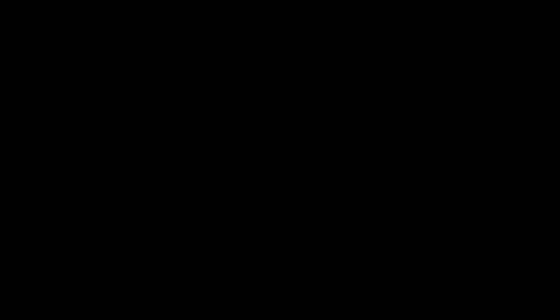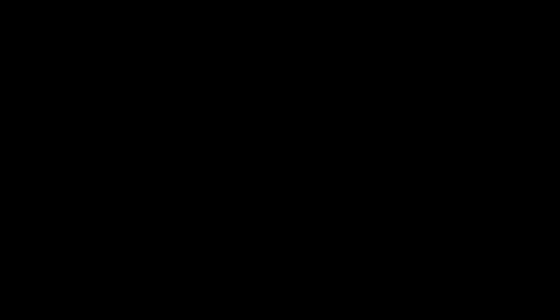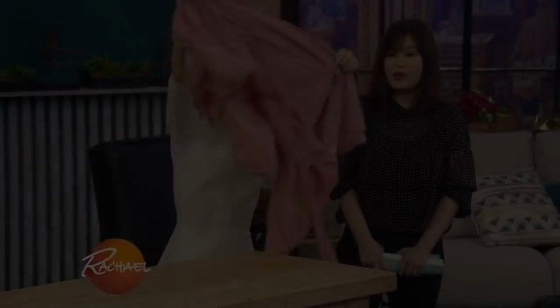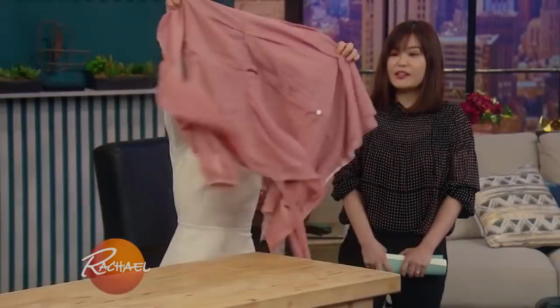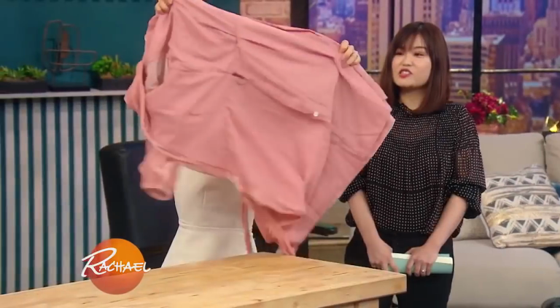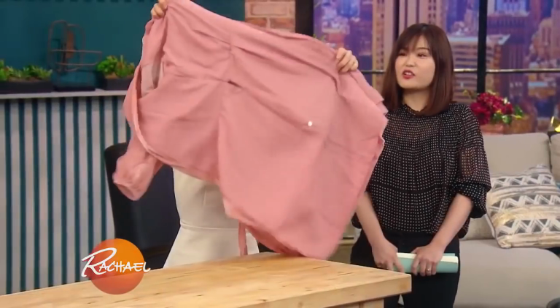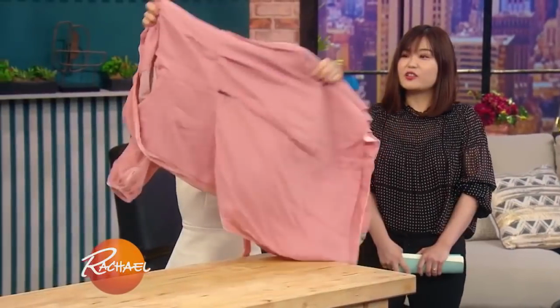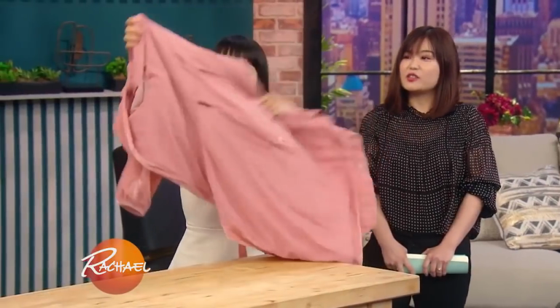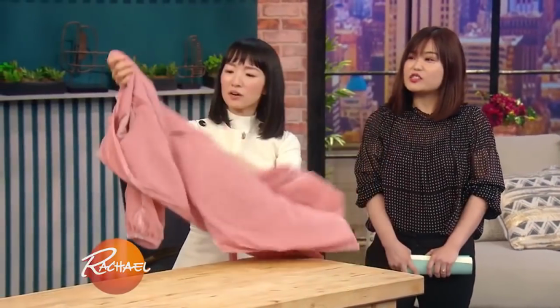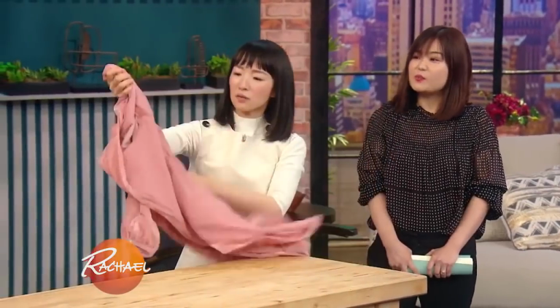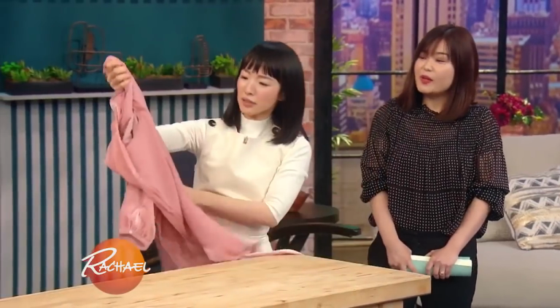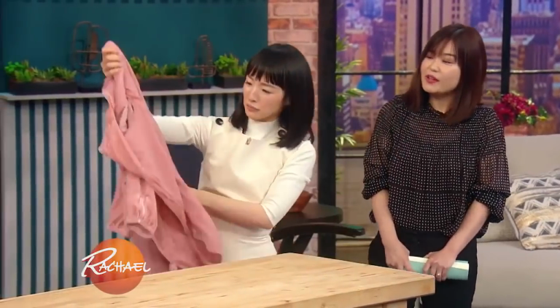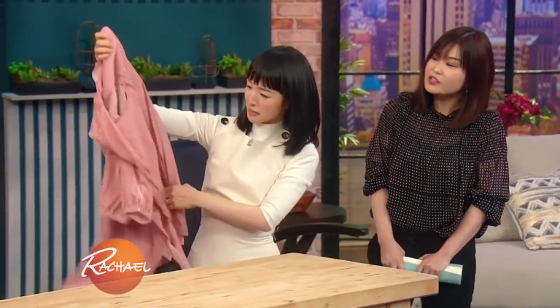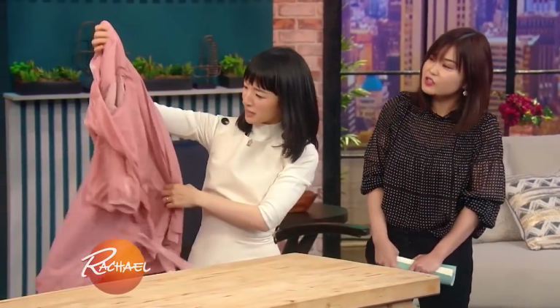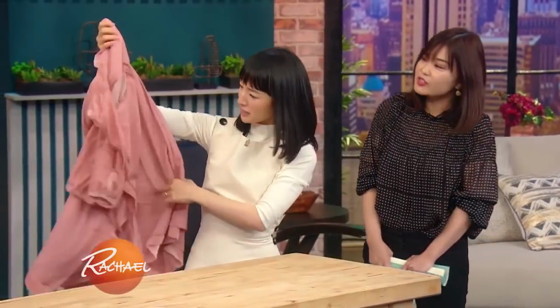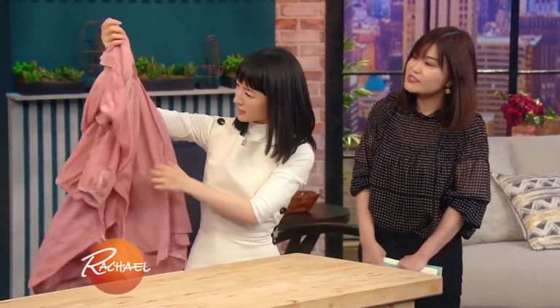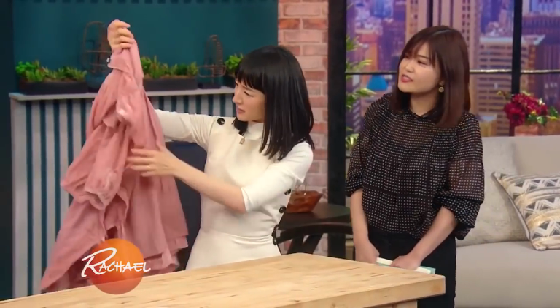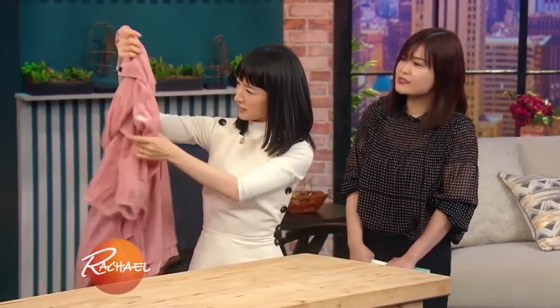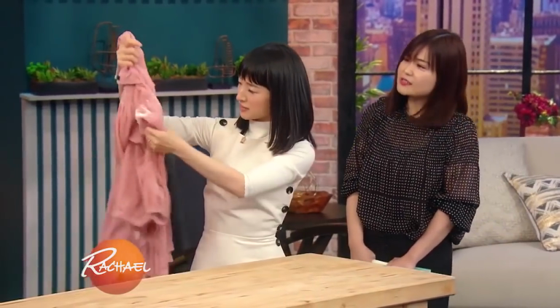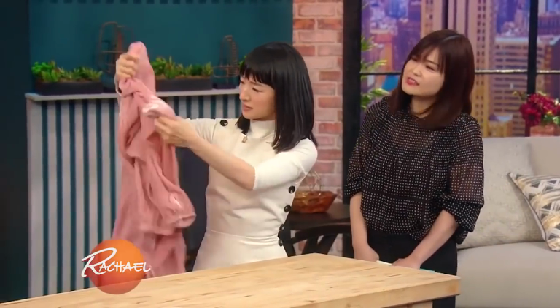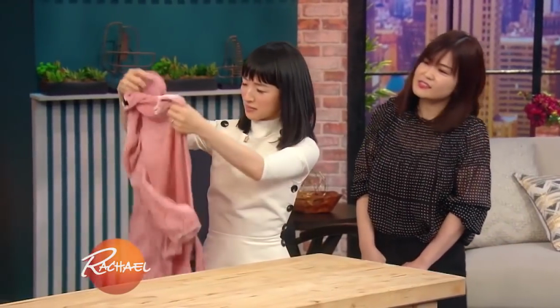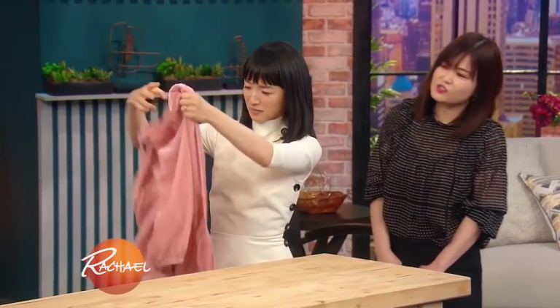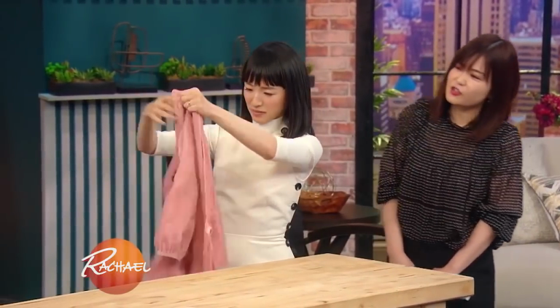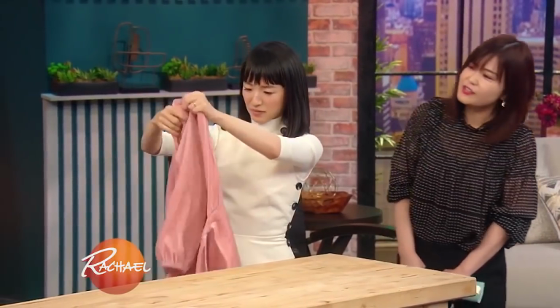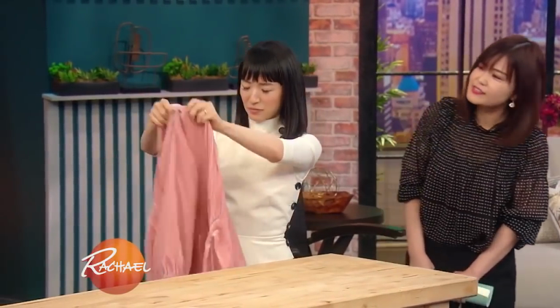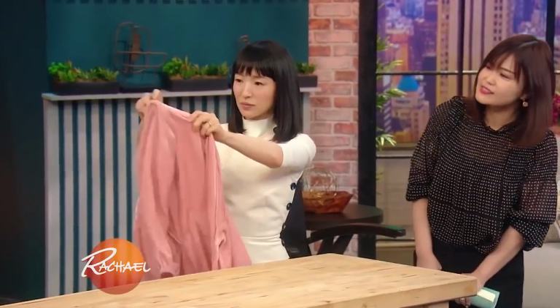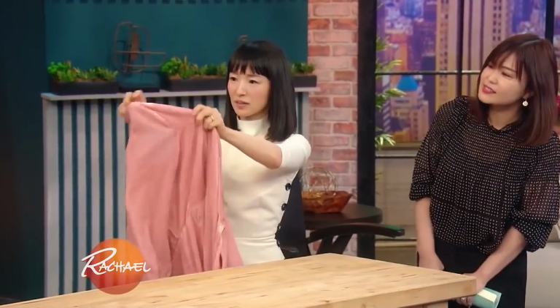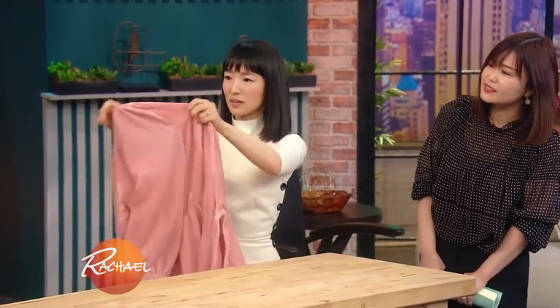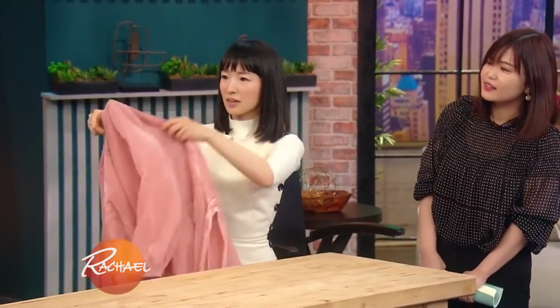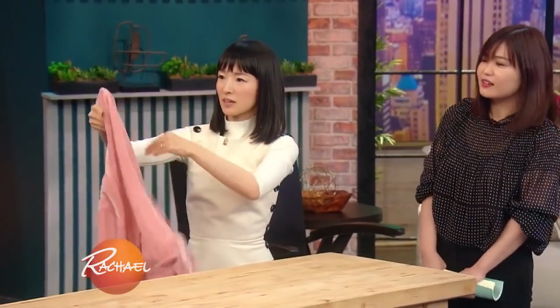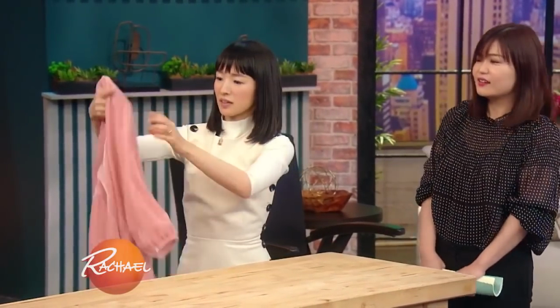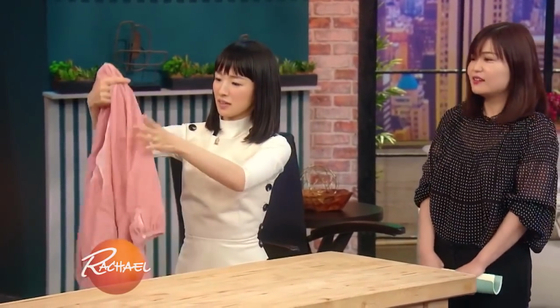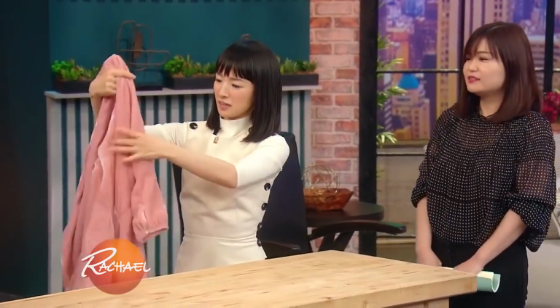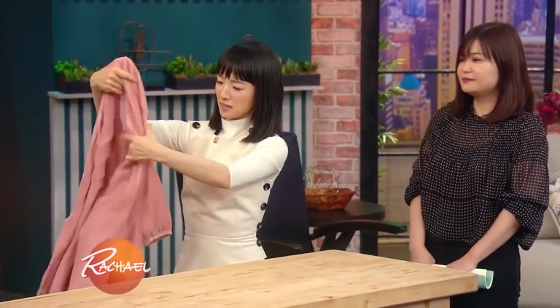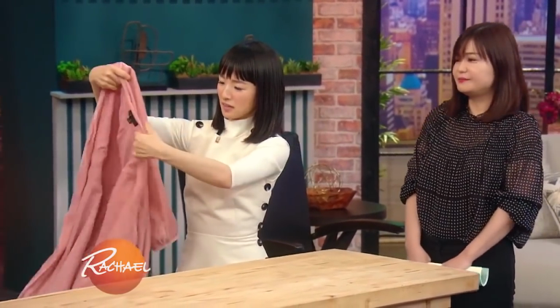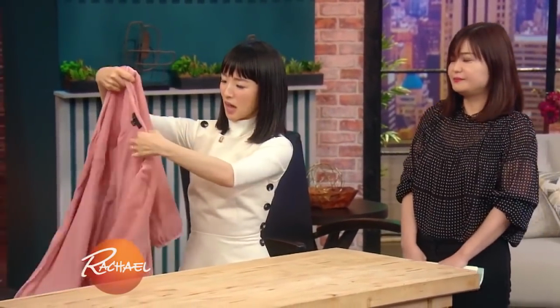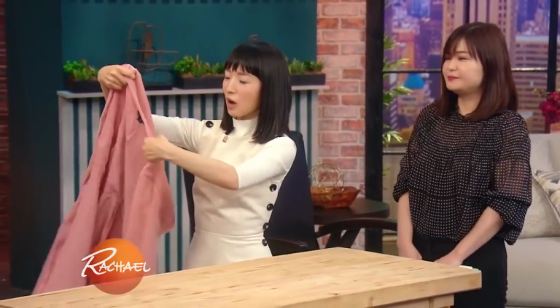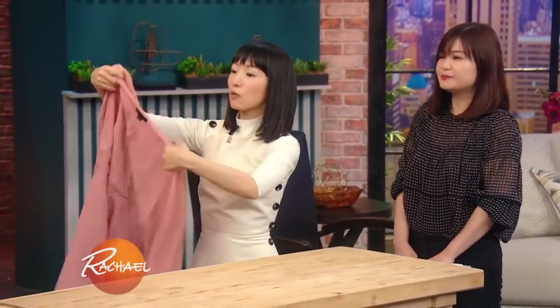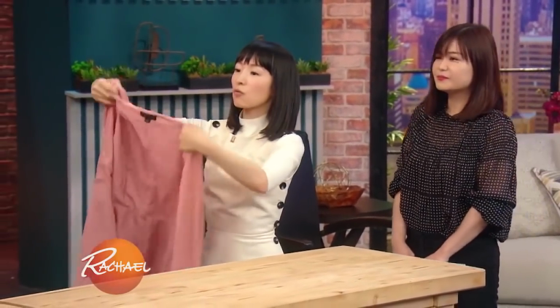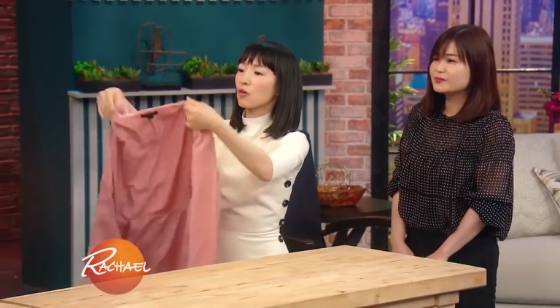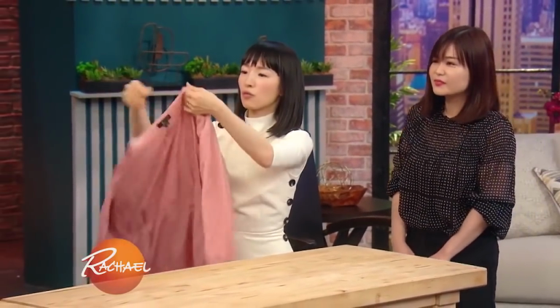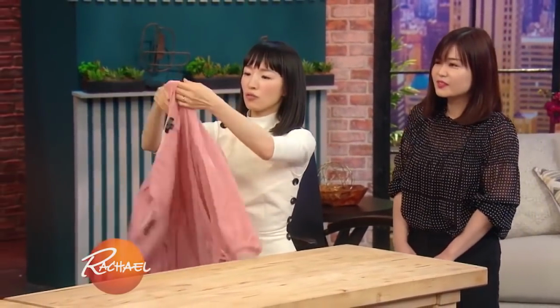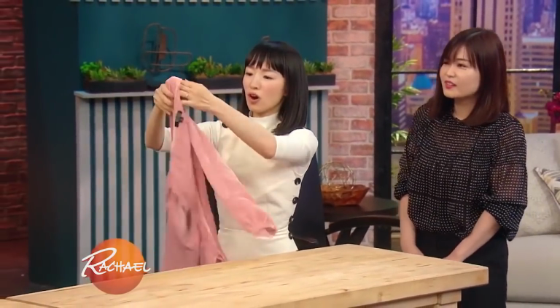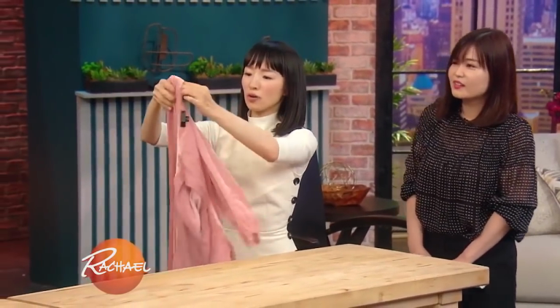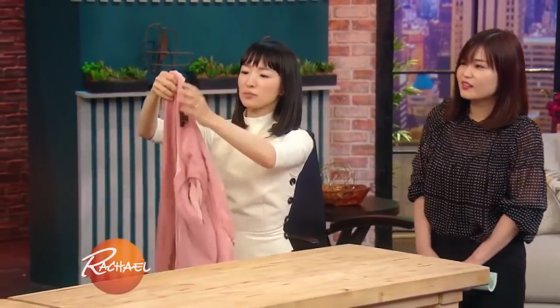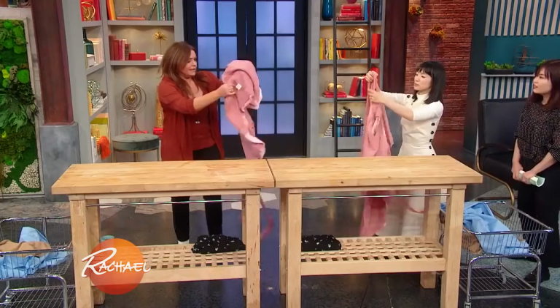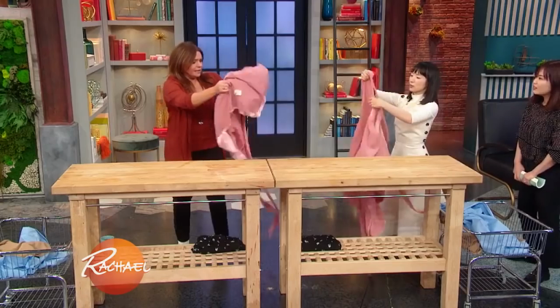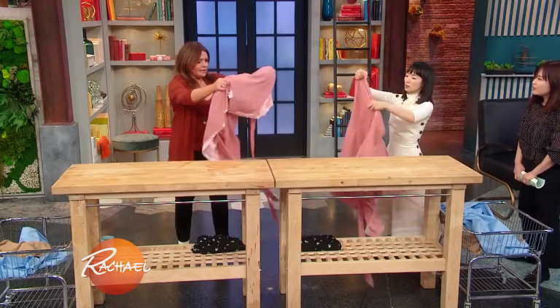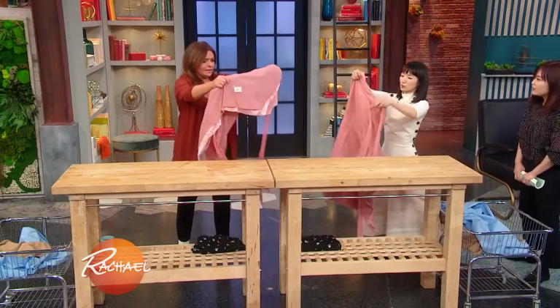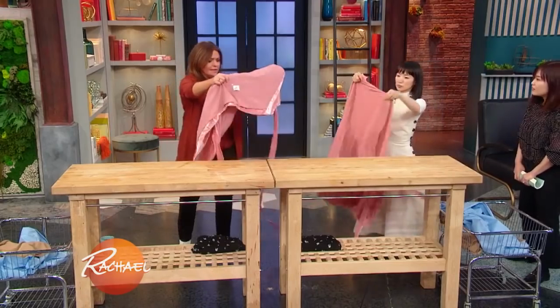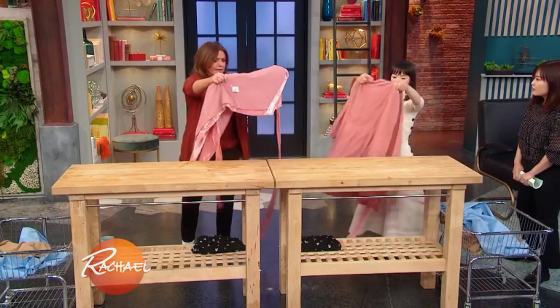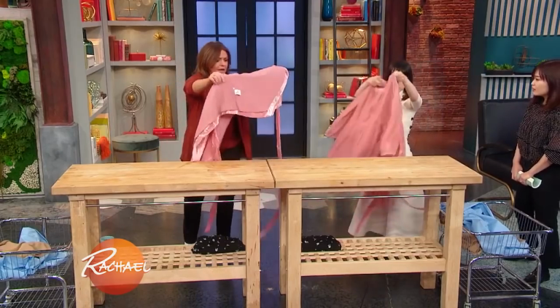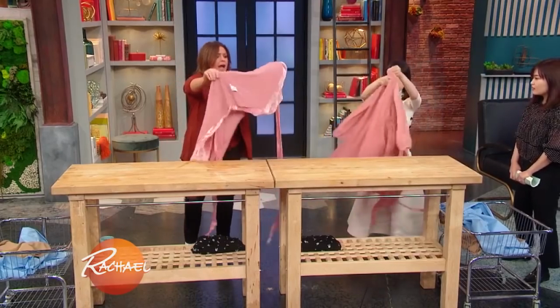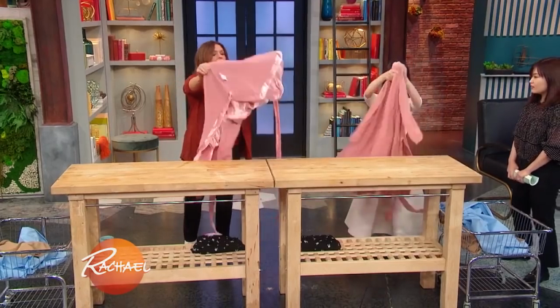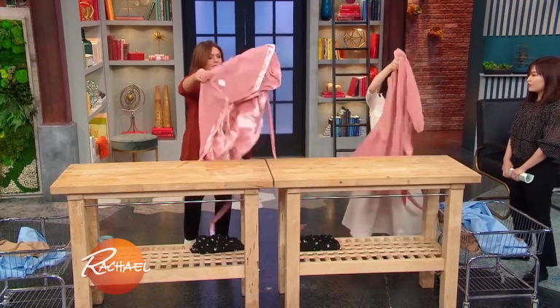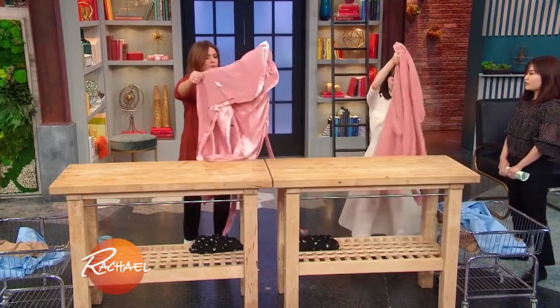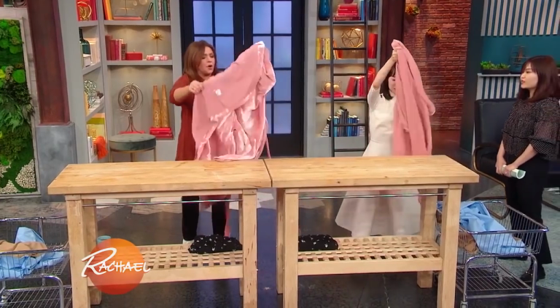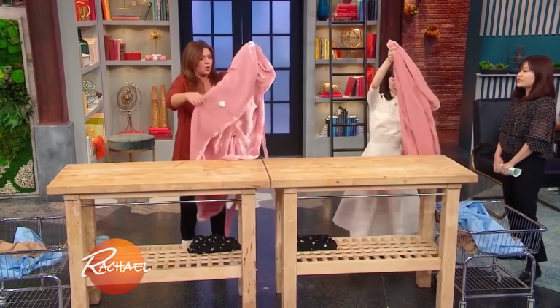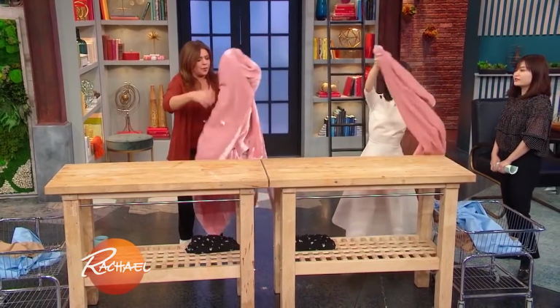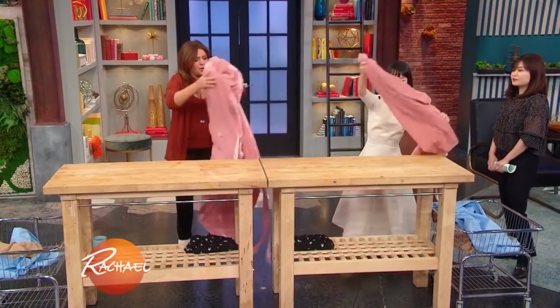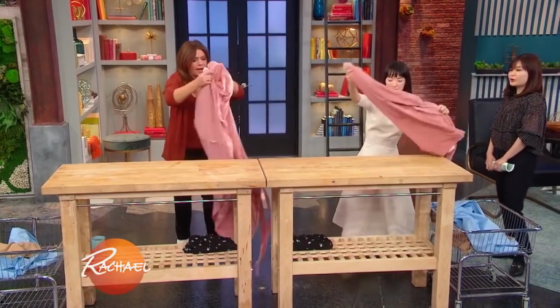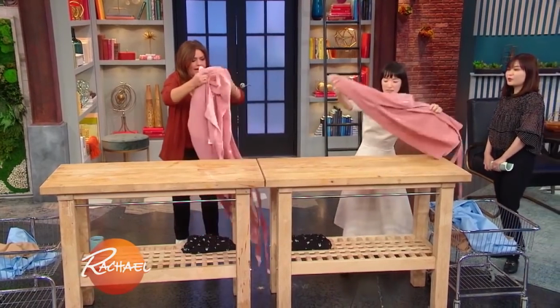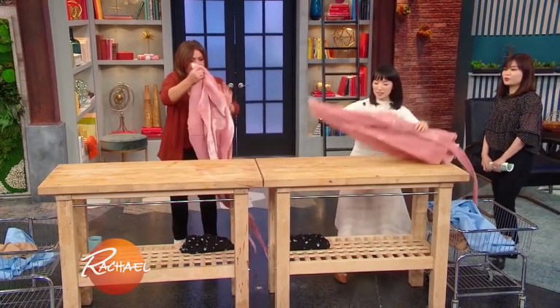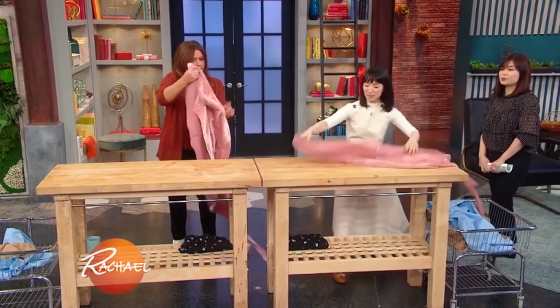Let's try this. Is this a dress? What is this thing? It's a robe.